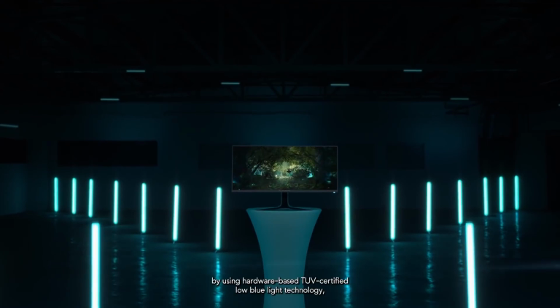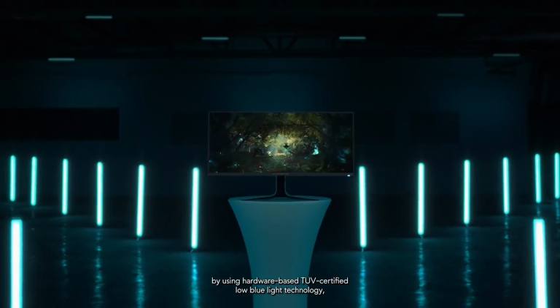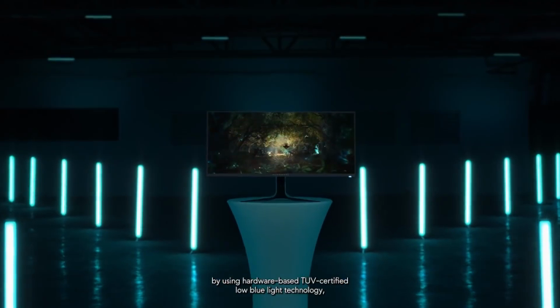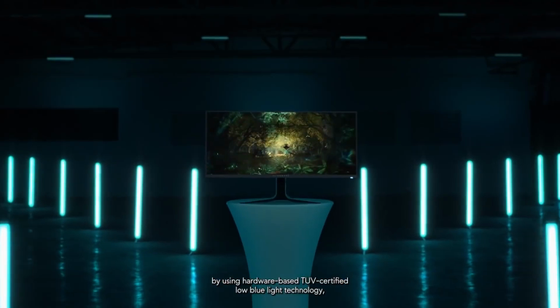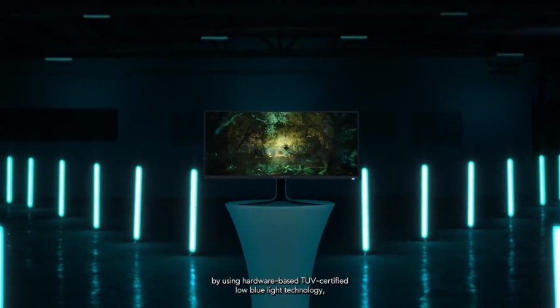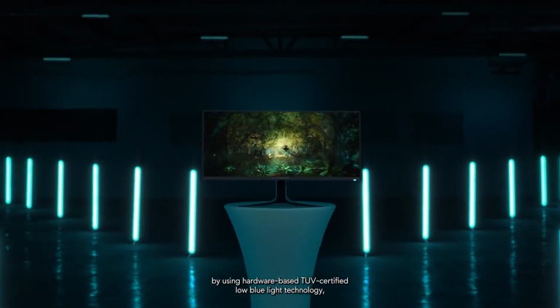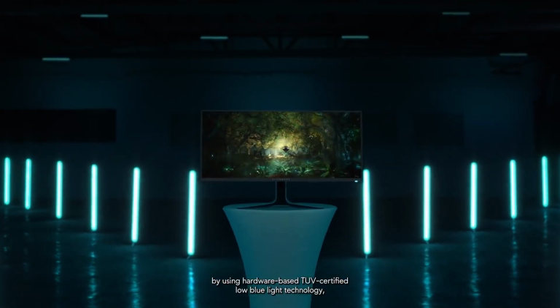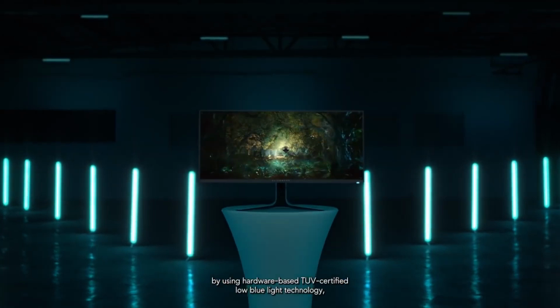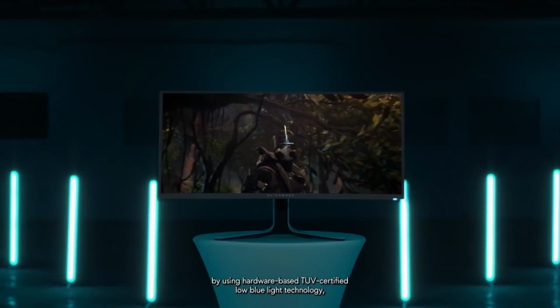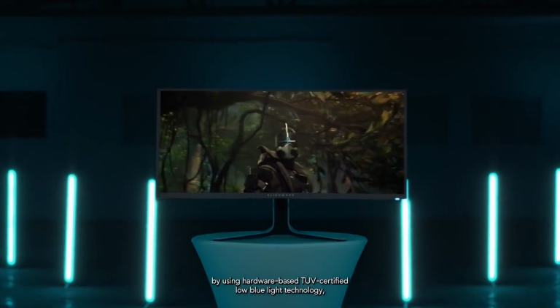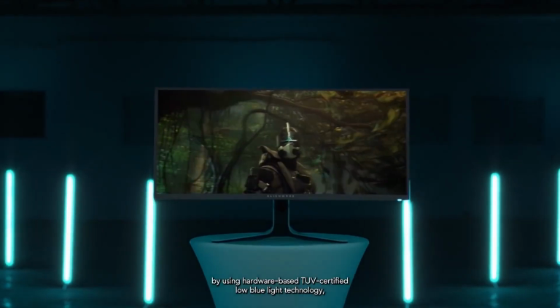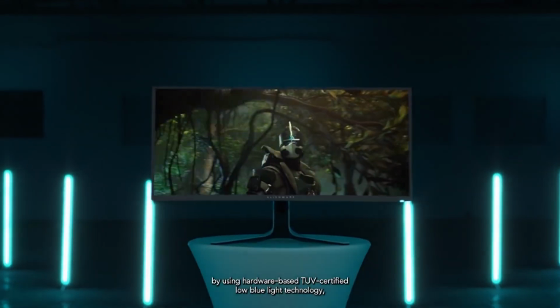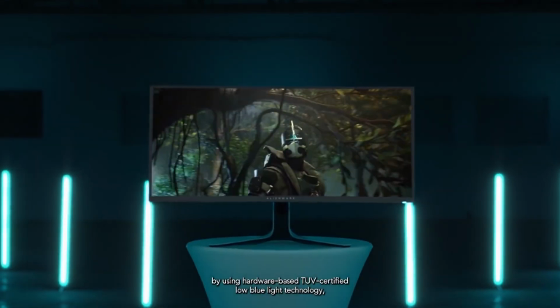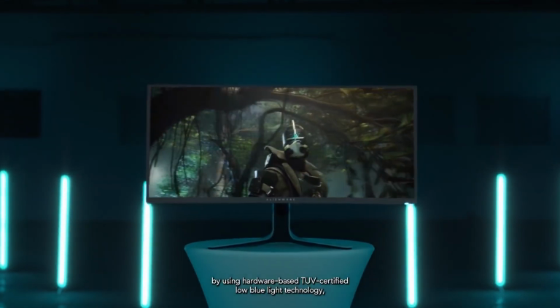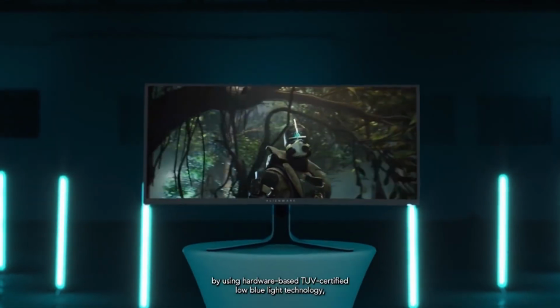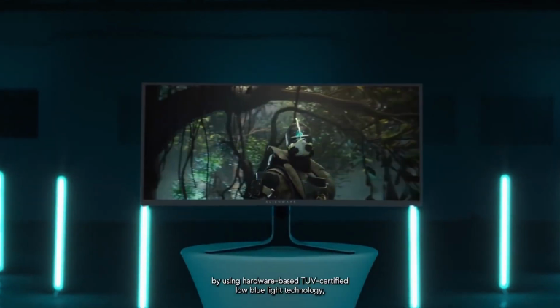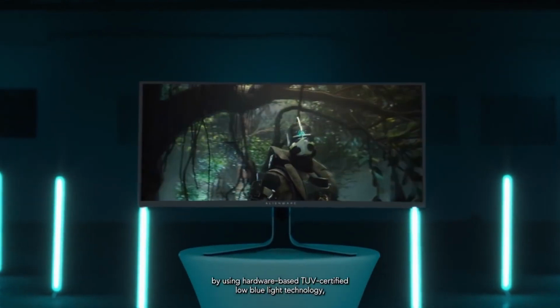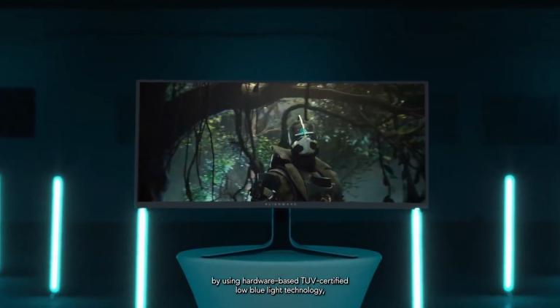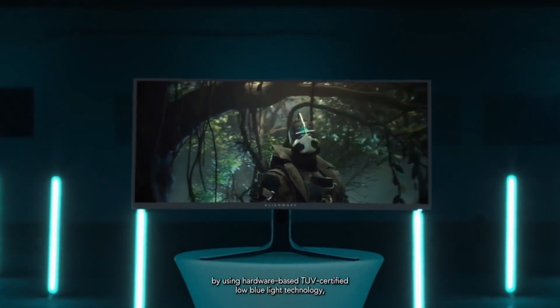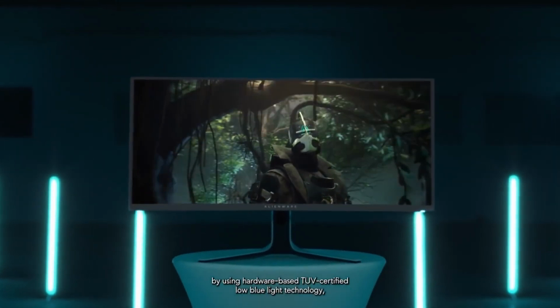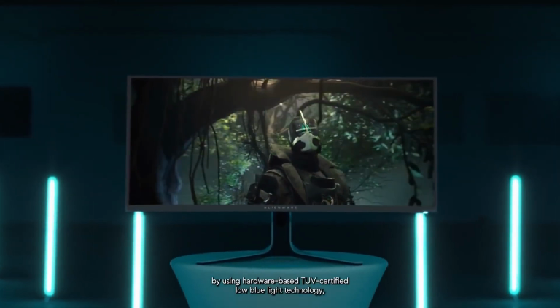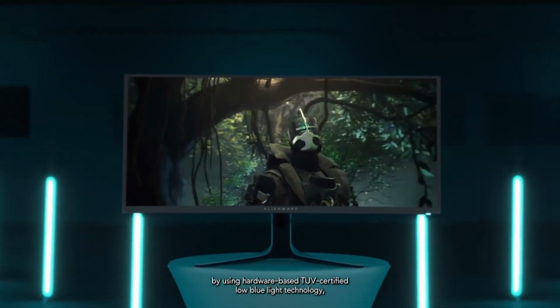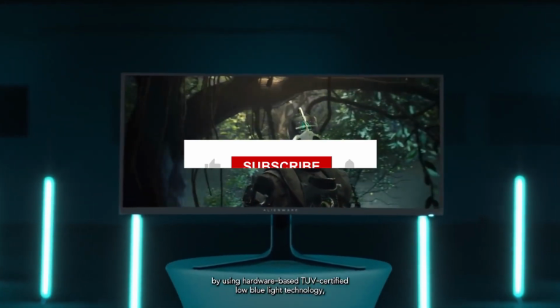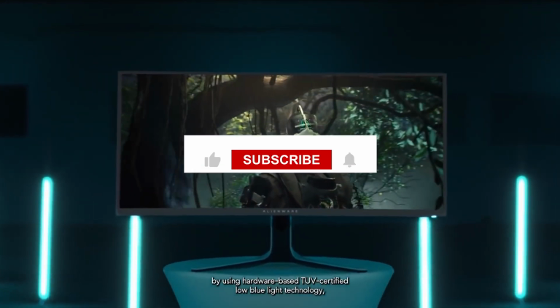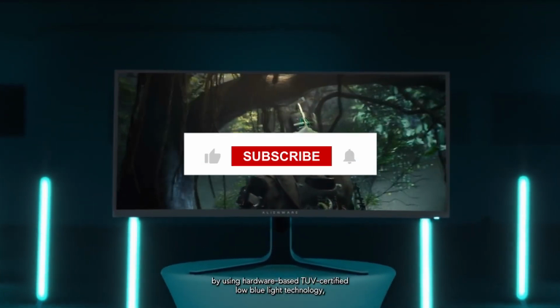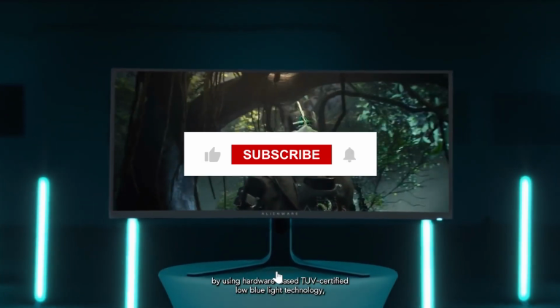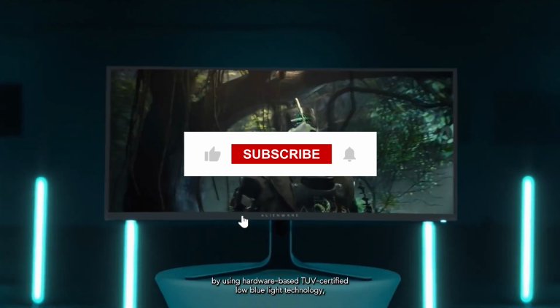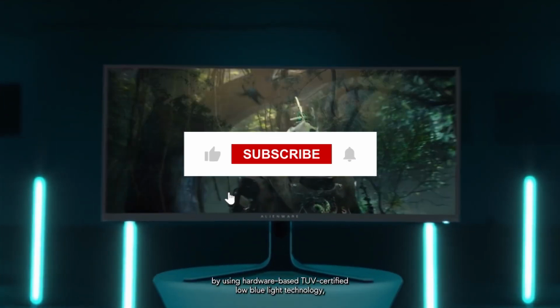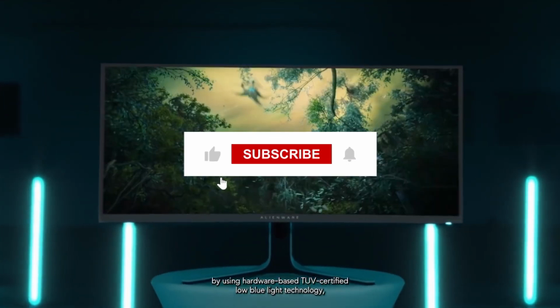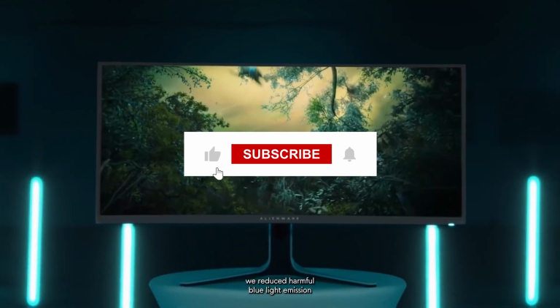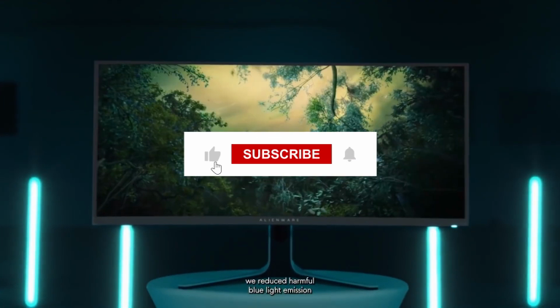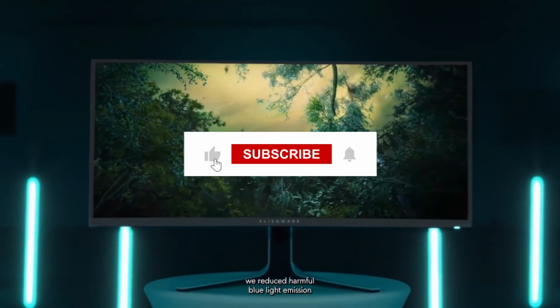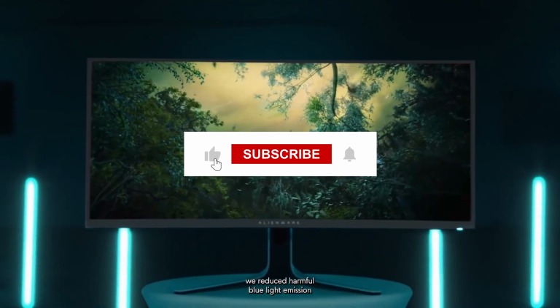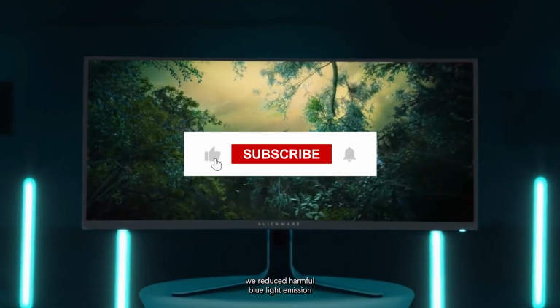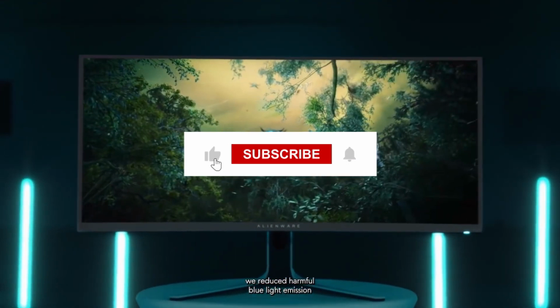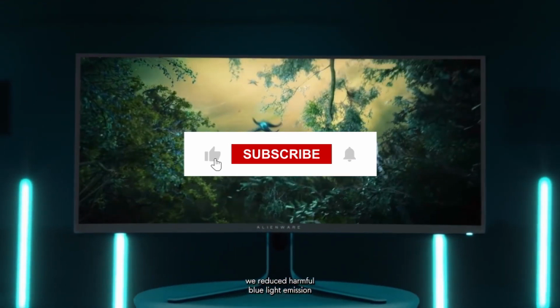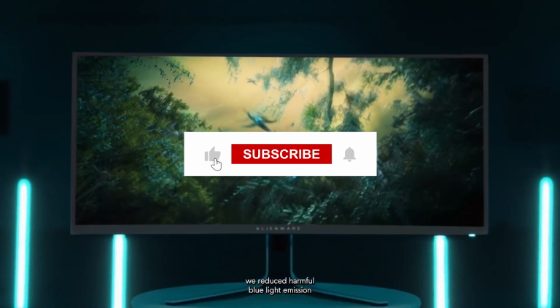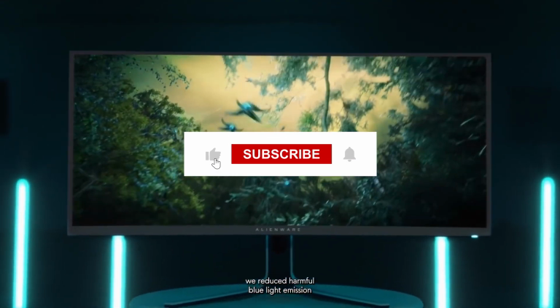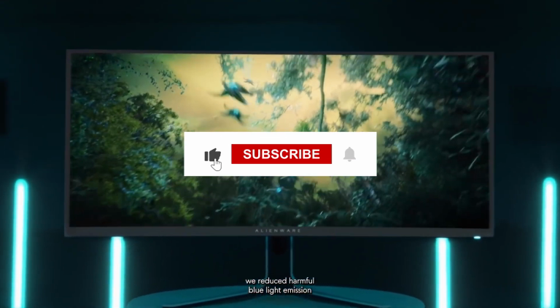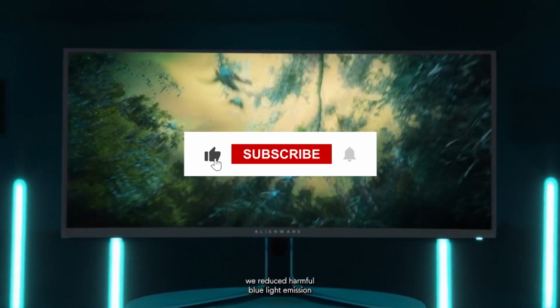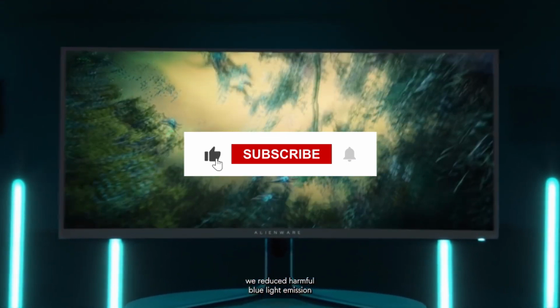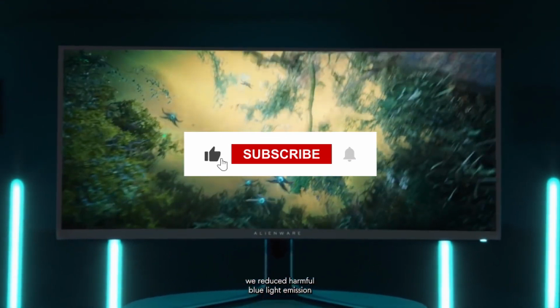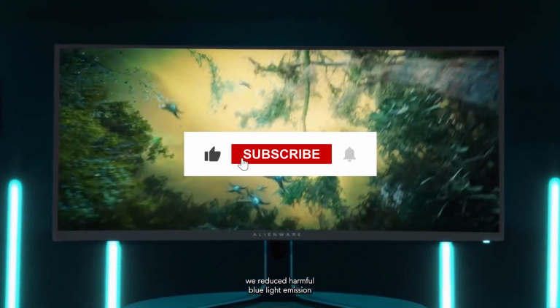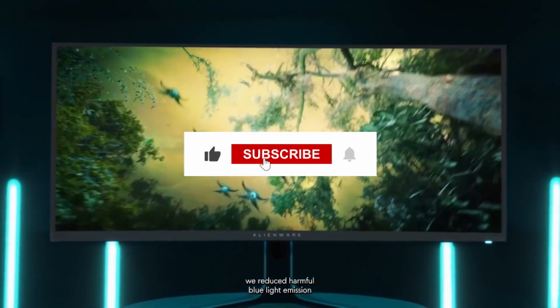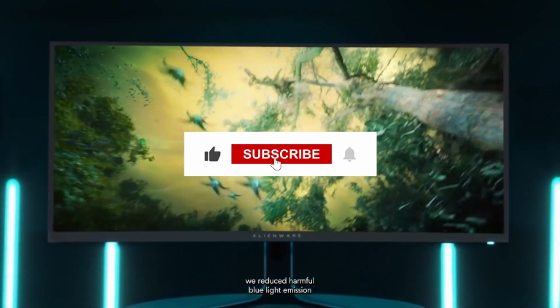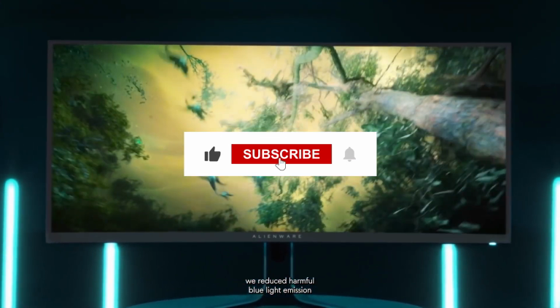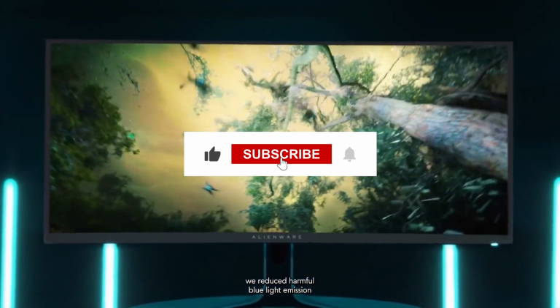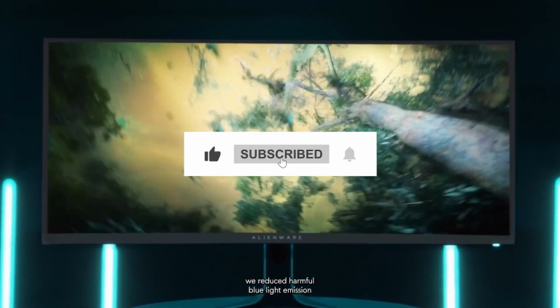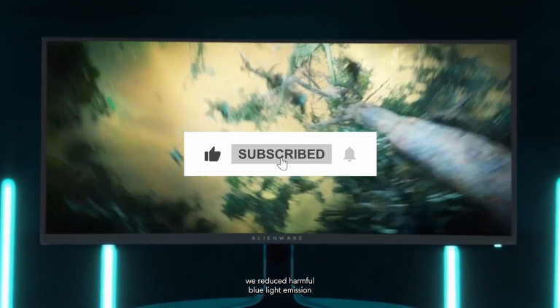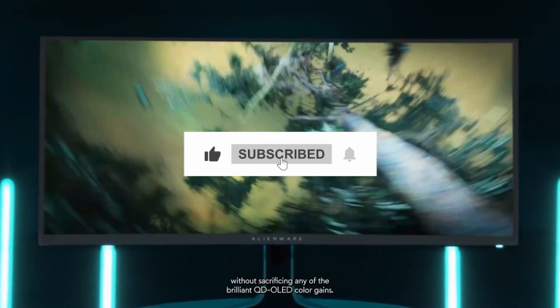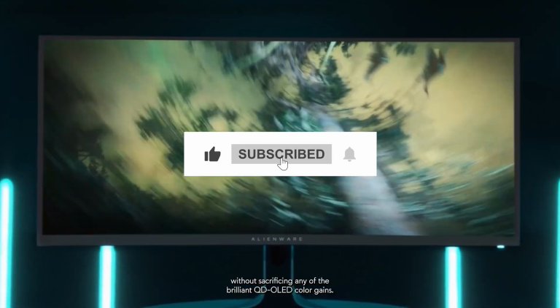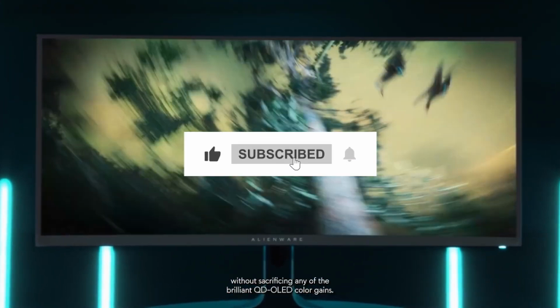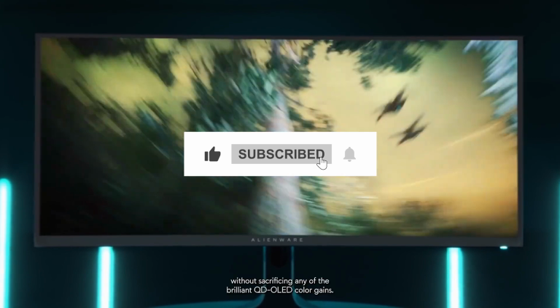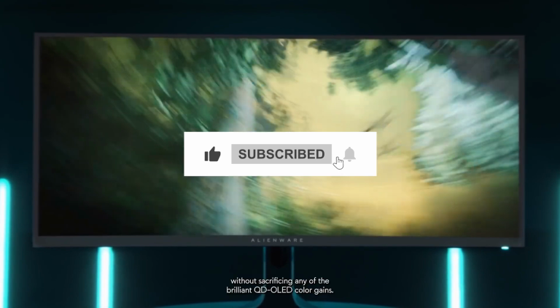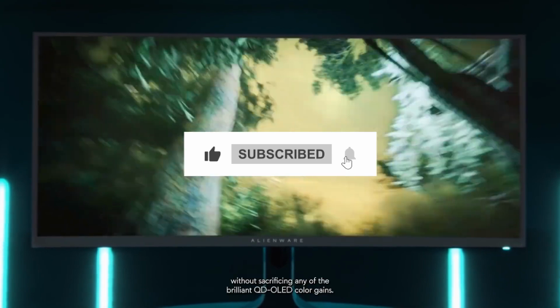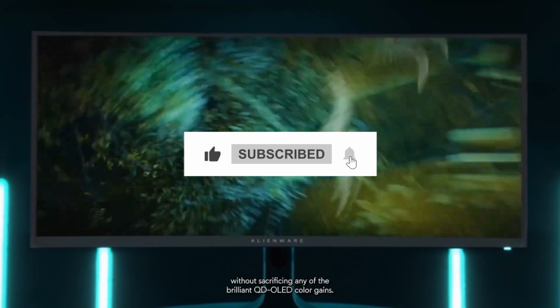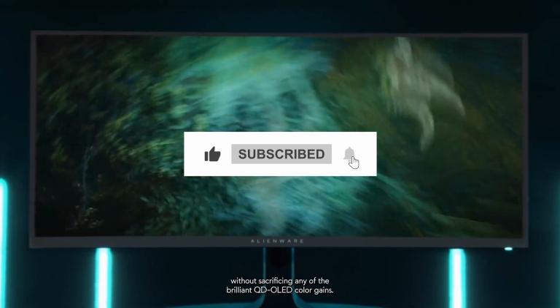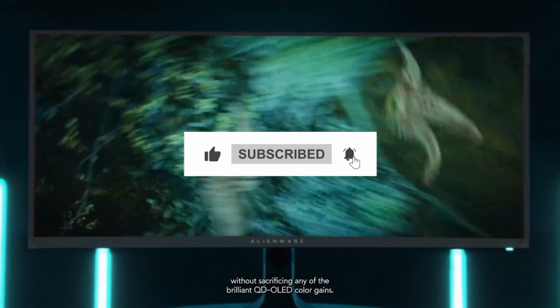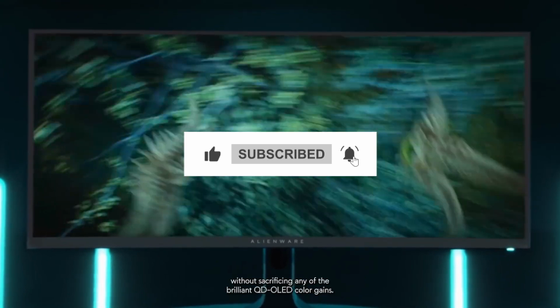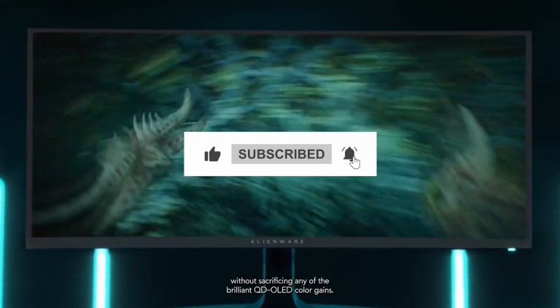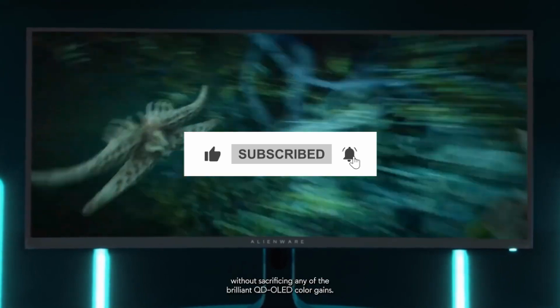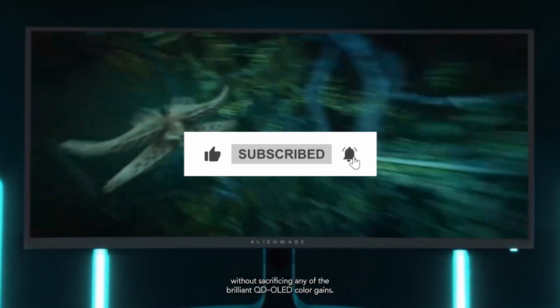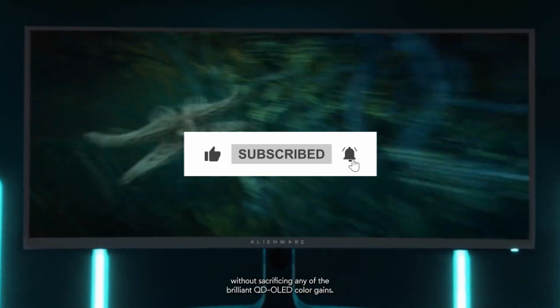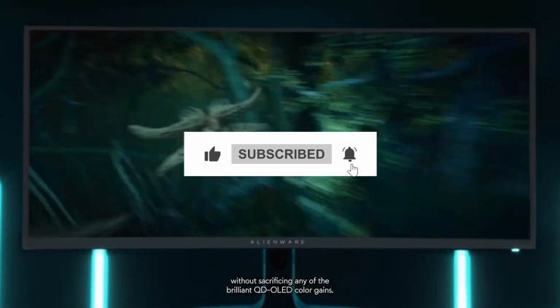So that's it for the best gaming monitors in 2024. Make sure to leave a like and subscribe. See you in the next video.